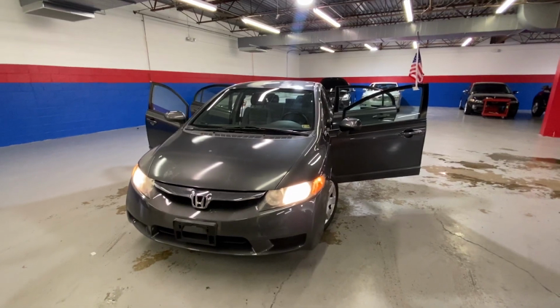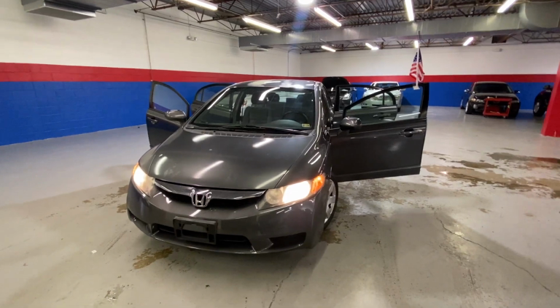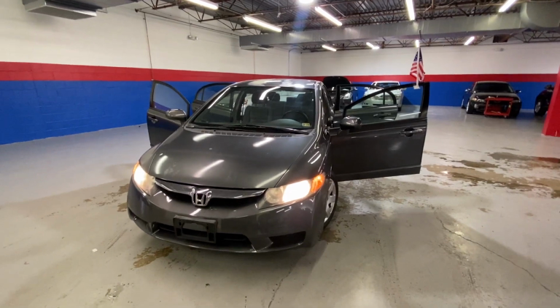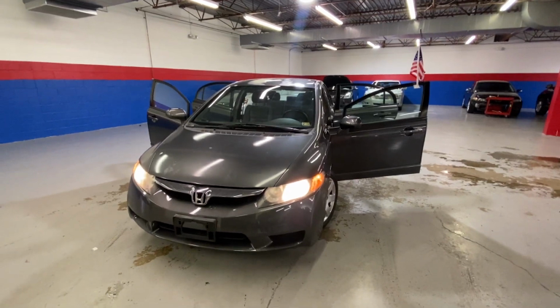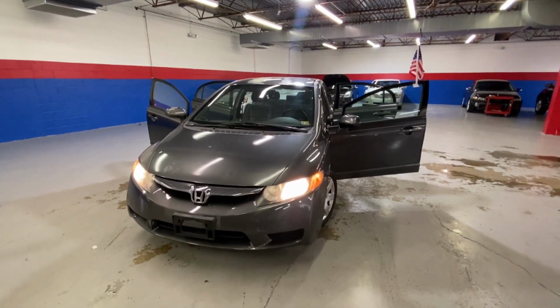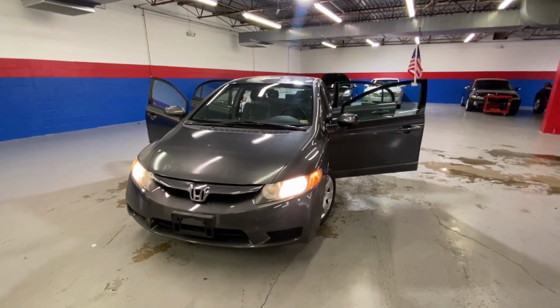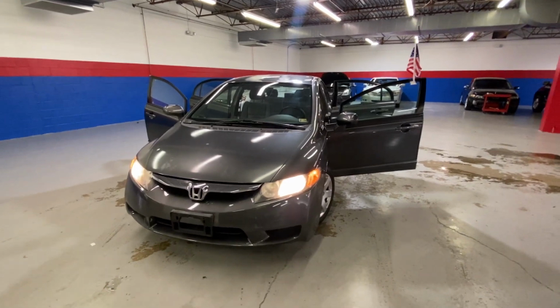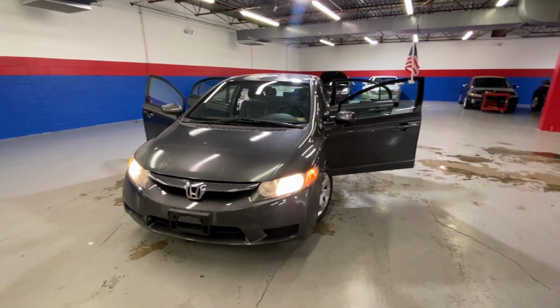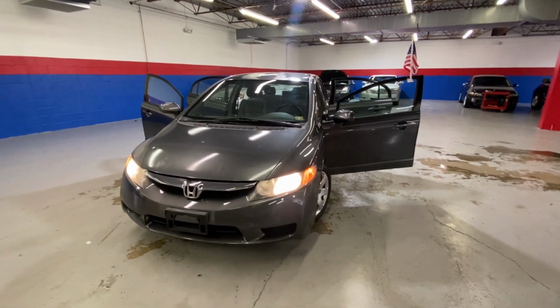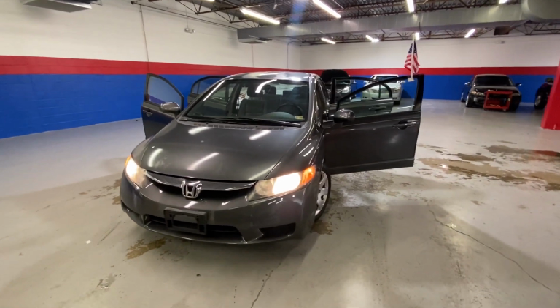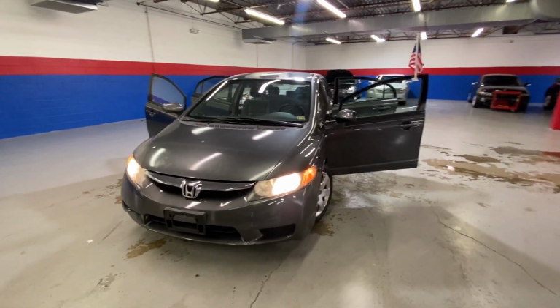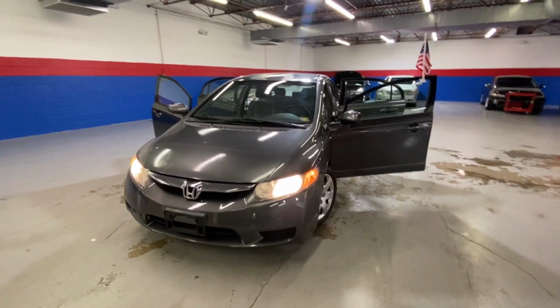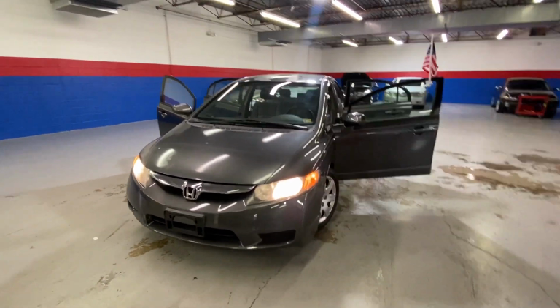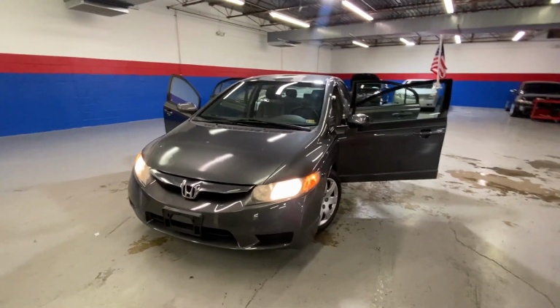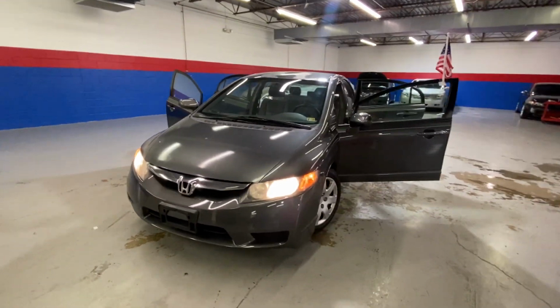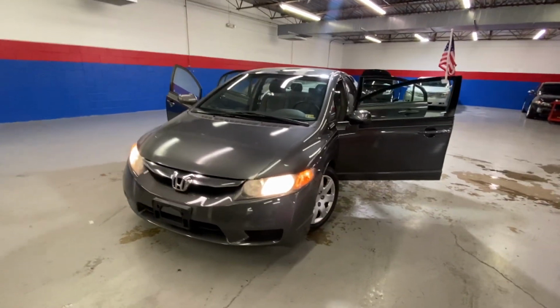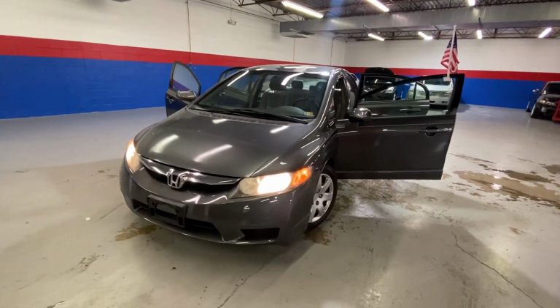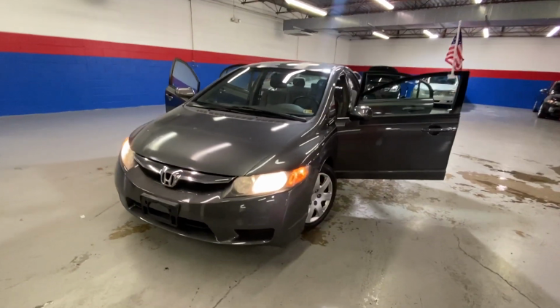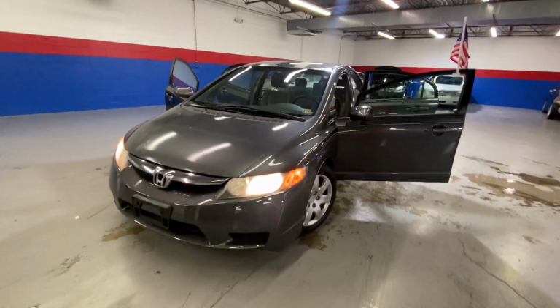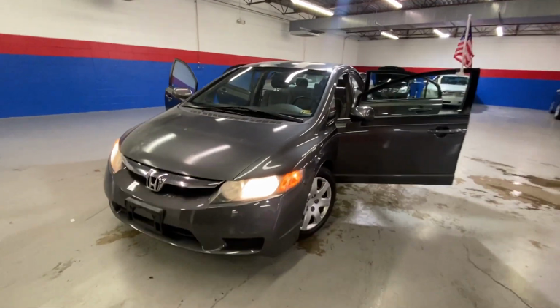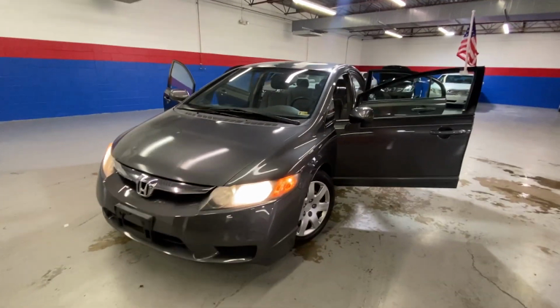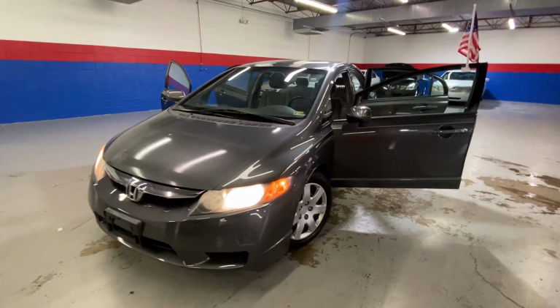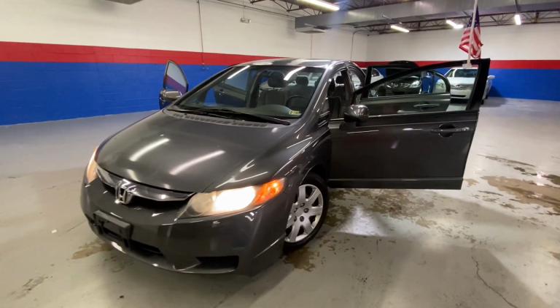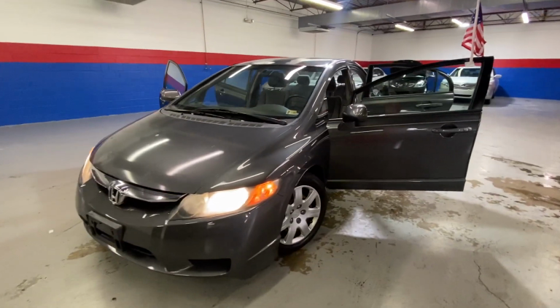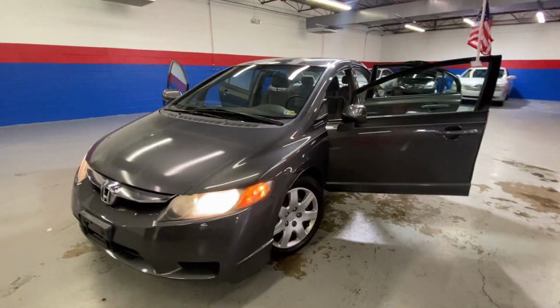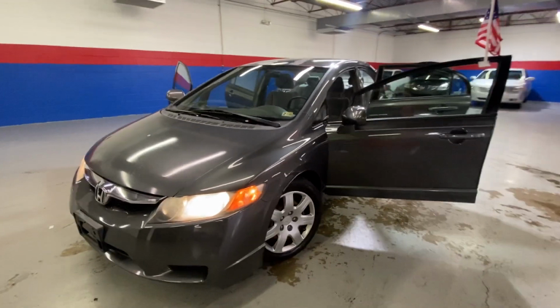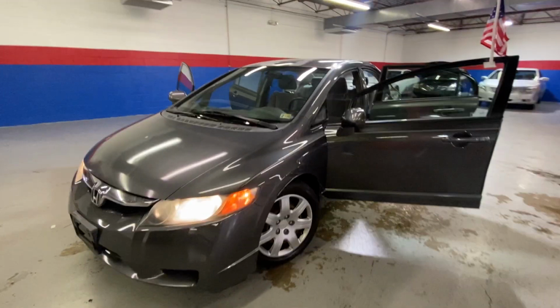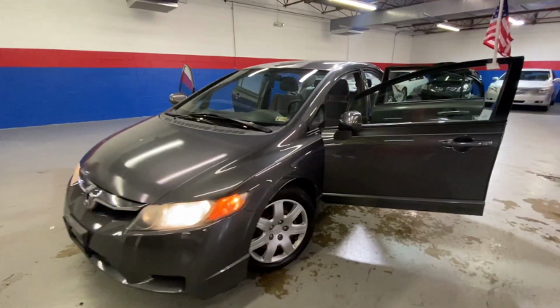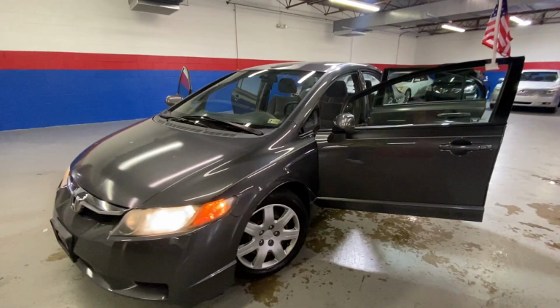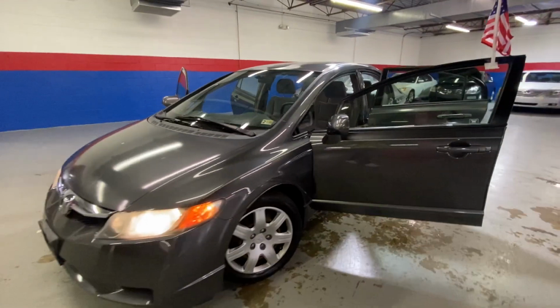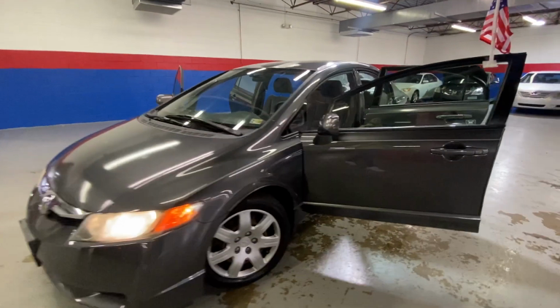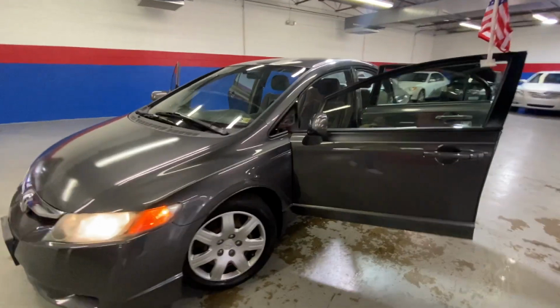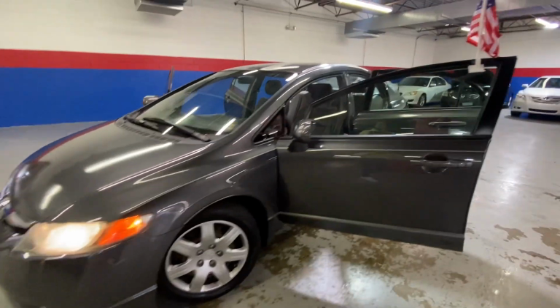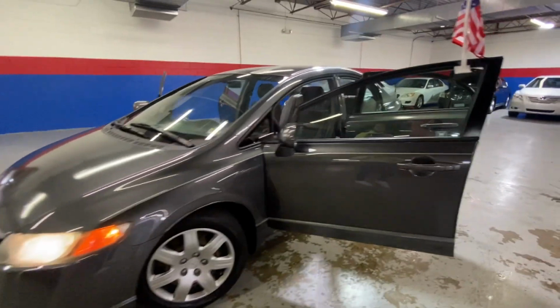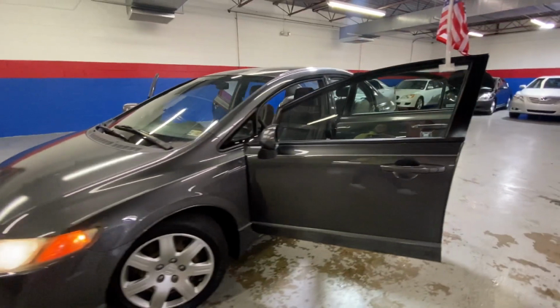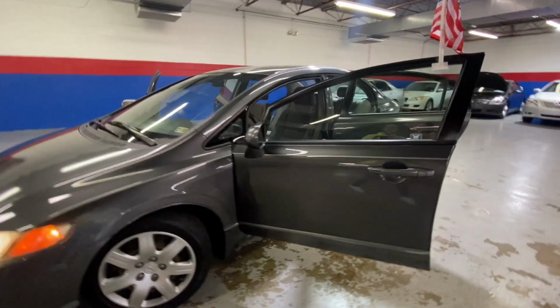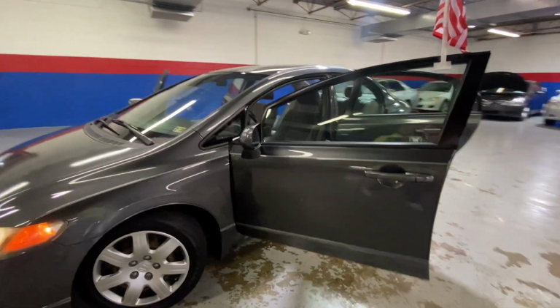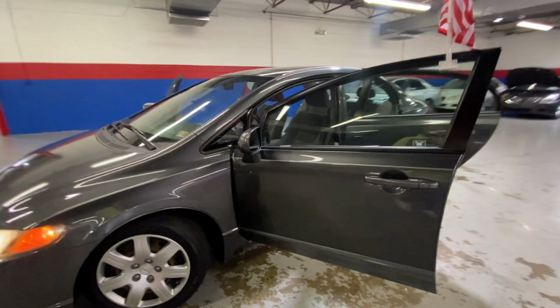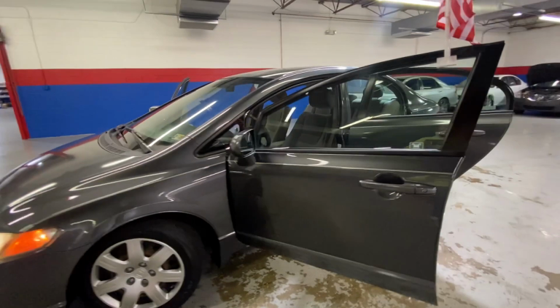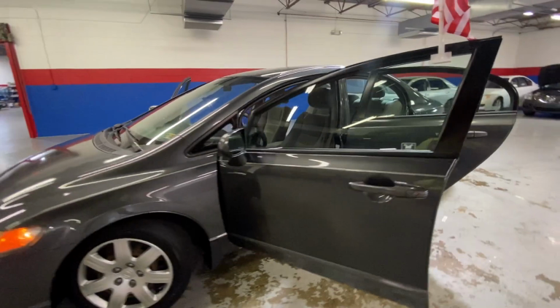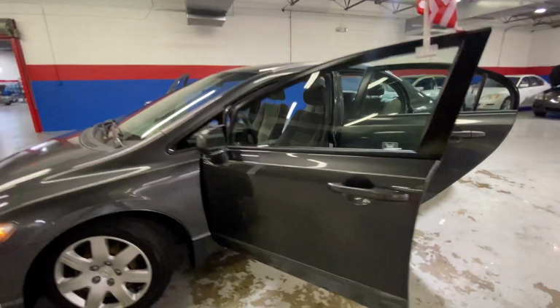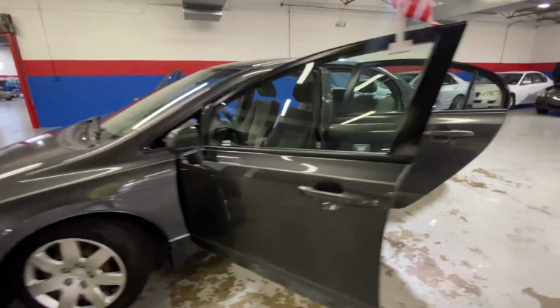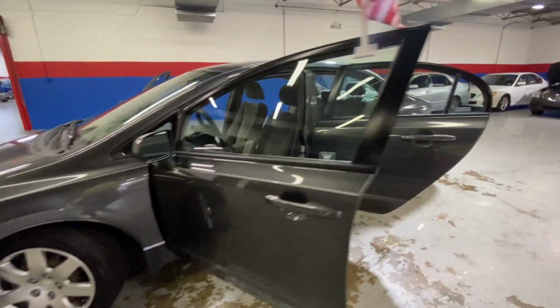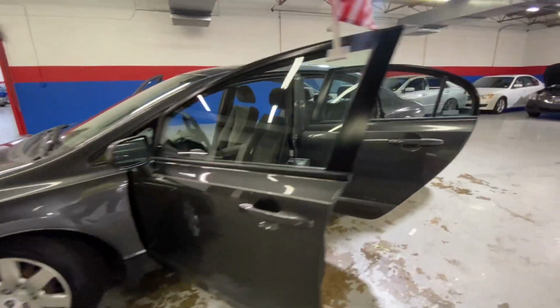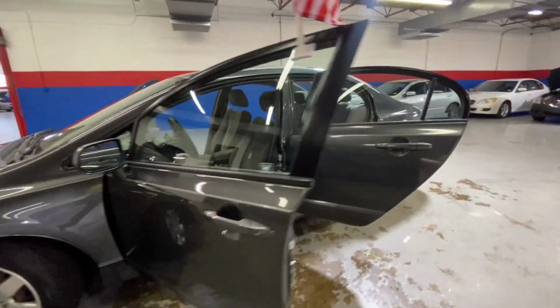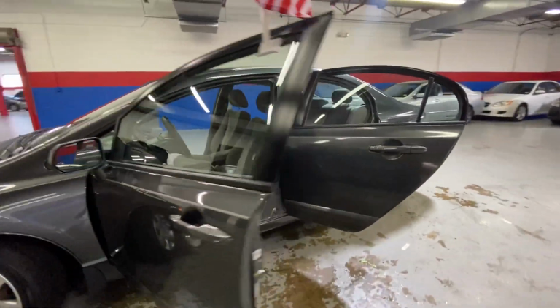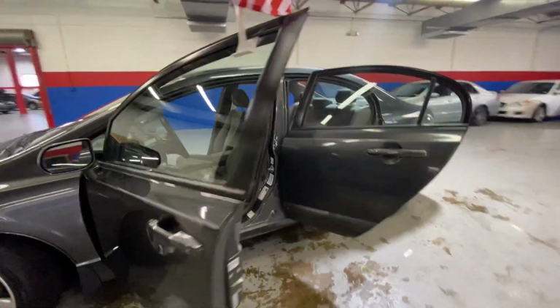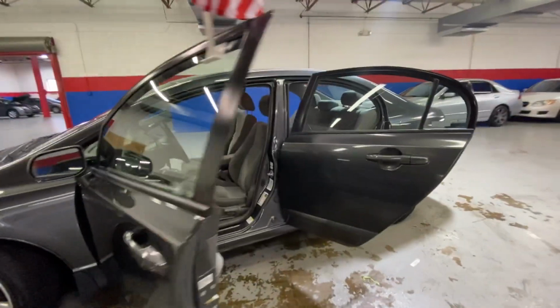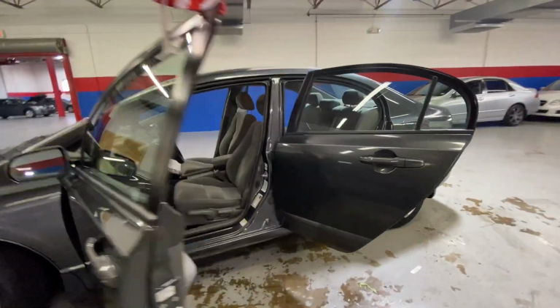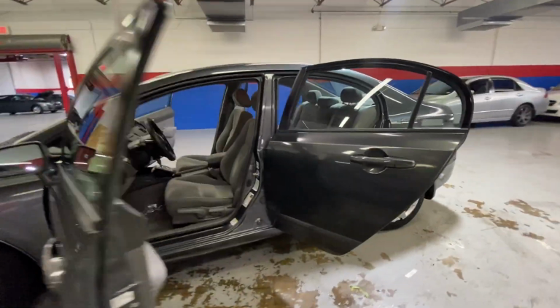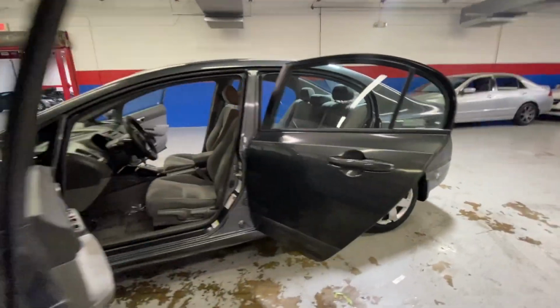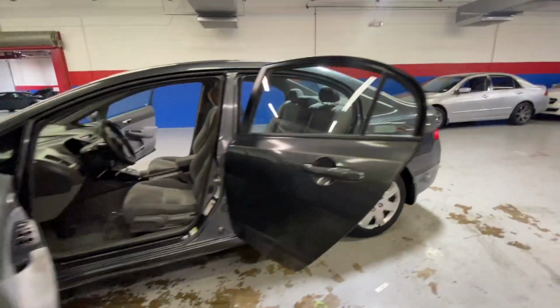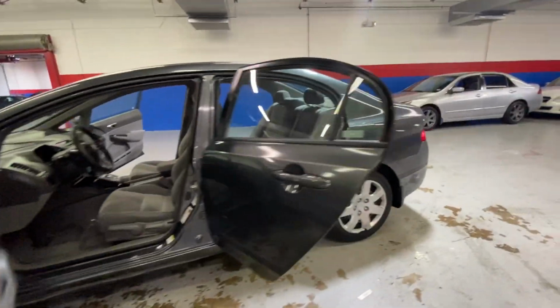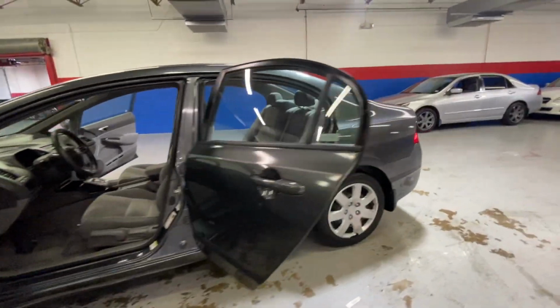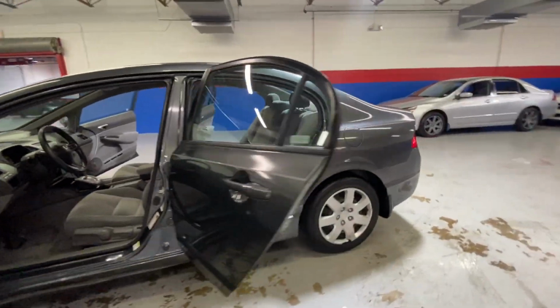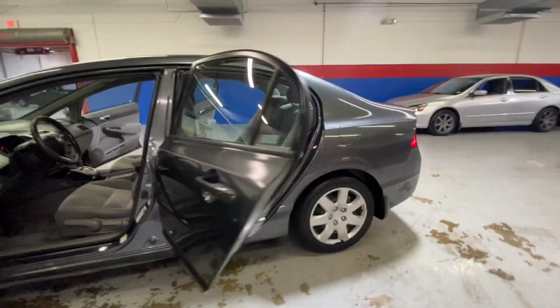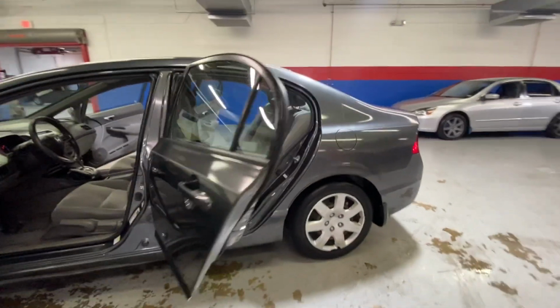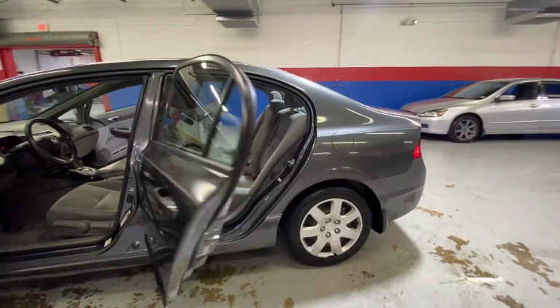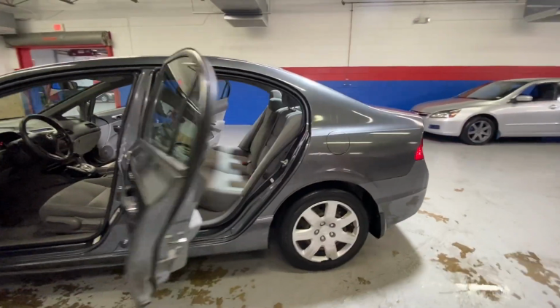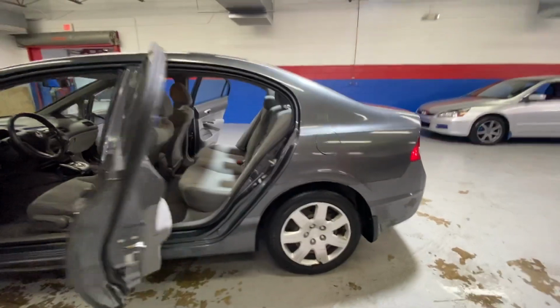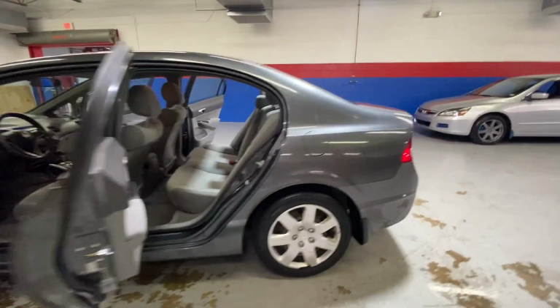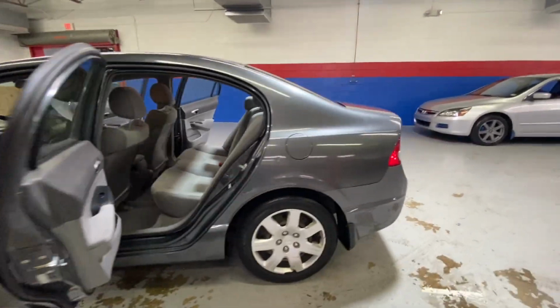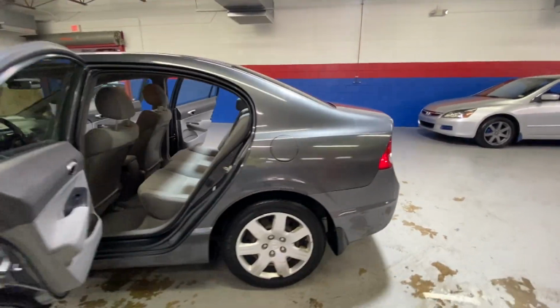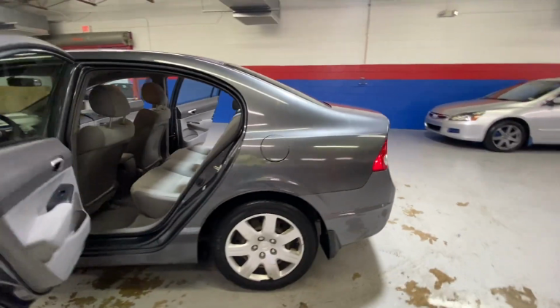Hey guys, coming to Airport Autos today to check out our 2009 Honda Civic. It's a five-passenger sedan with a gray exterior.